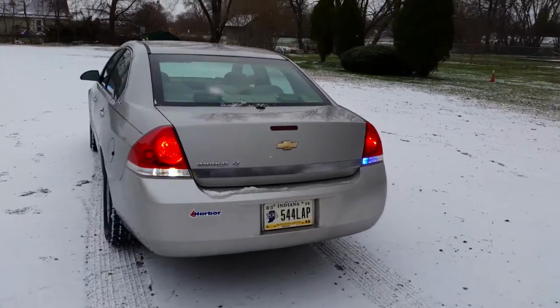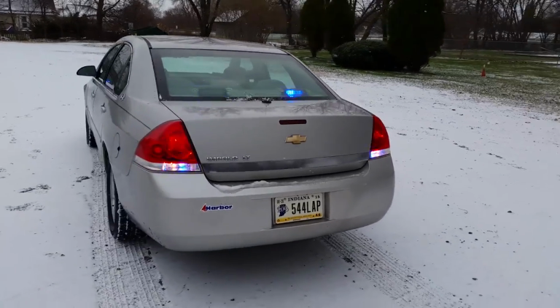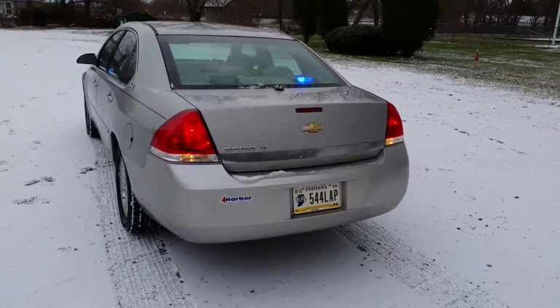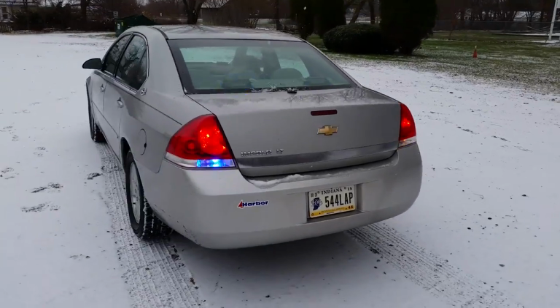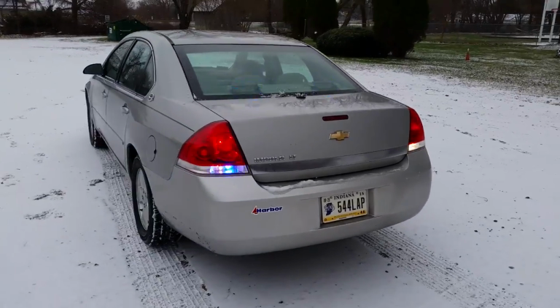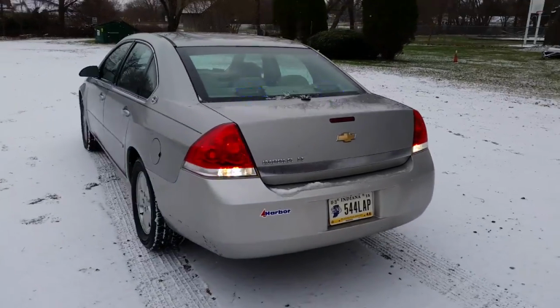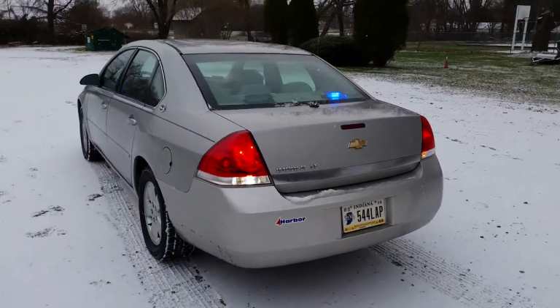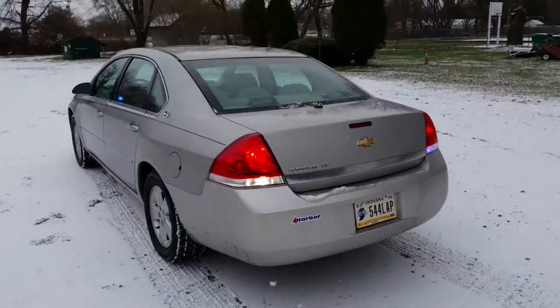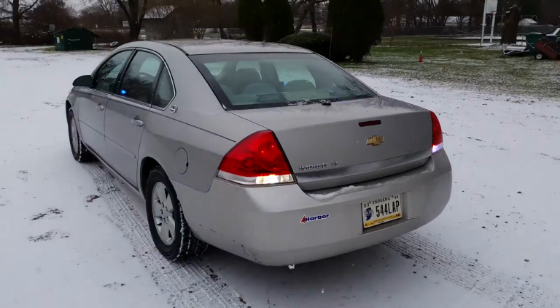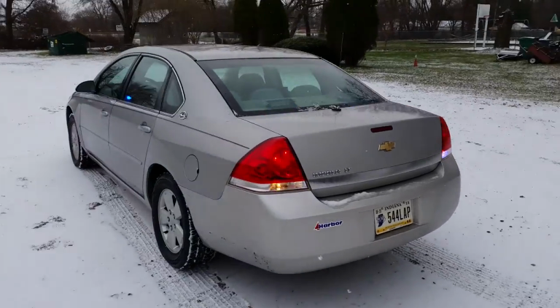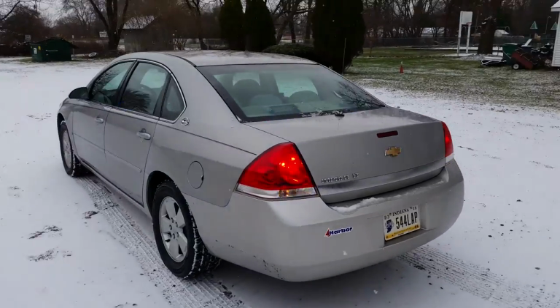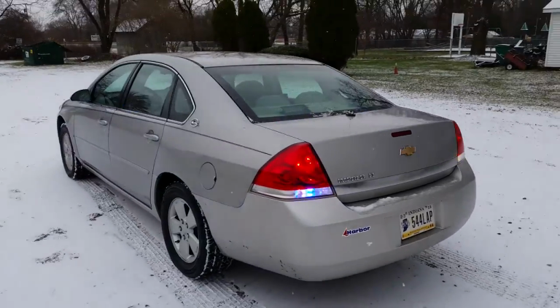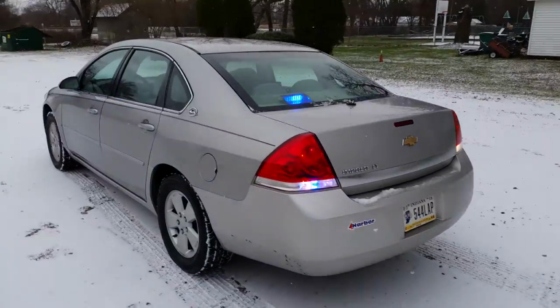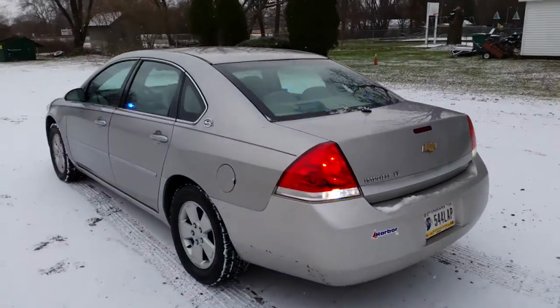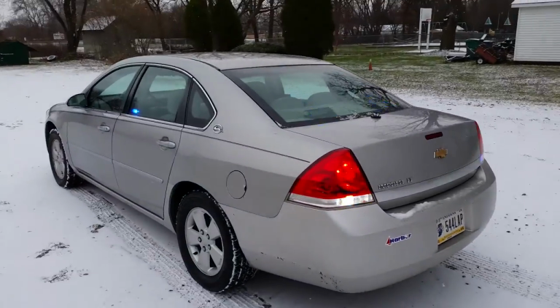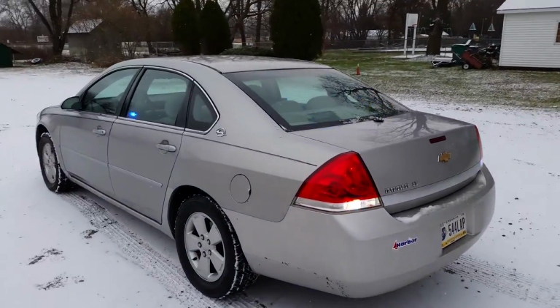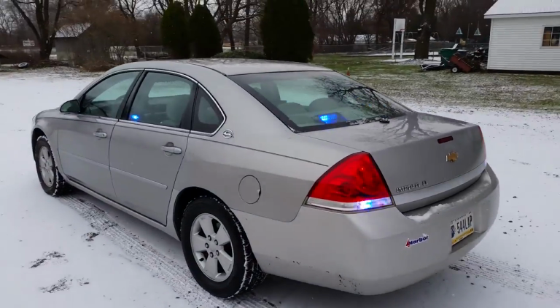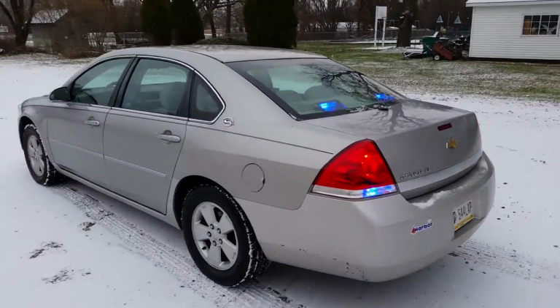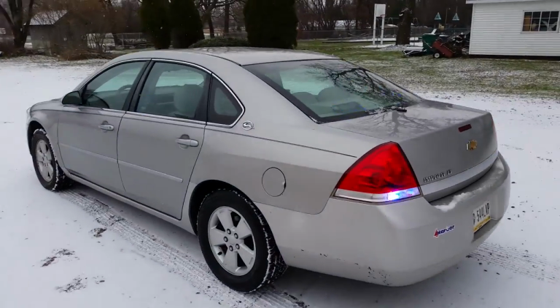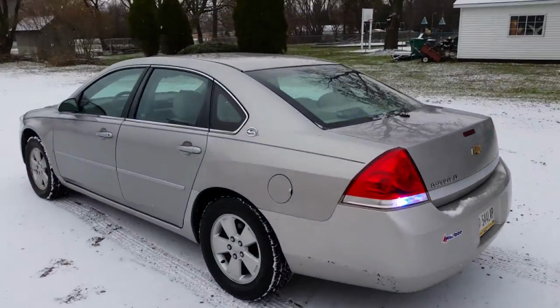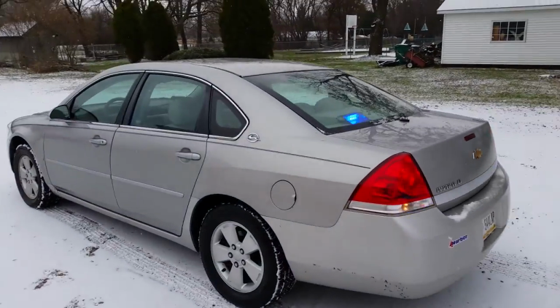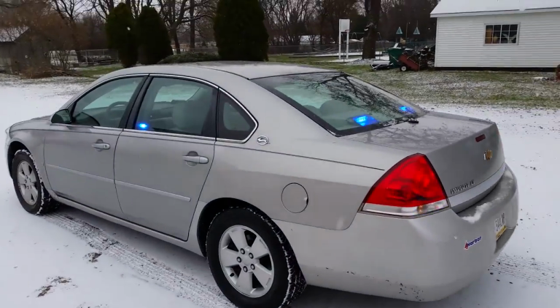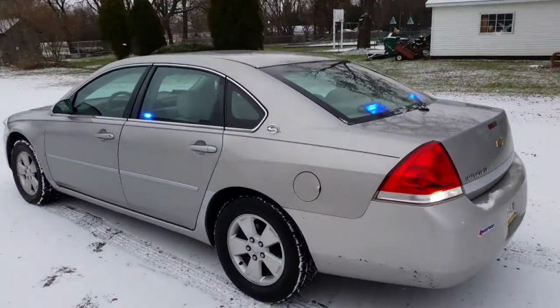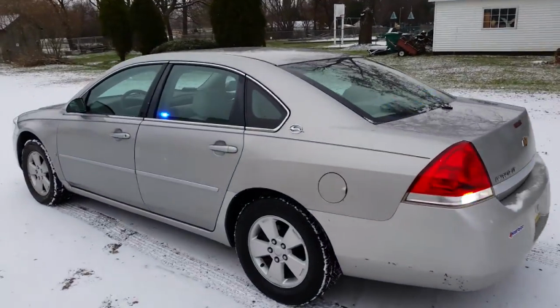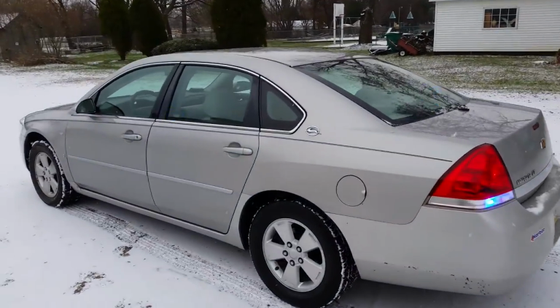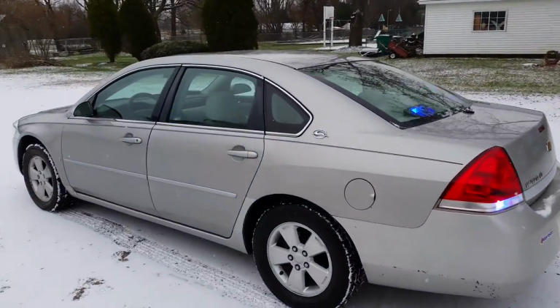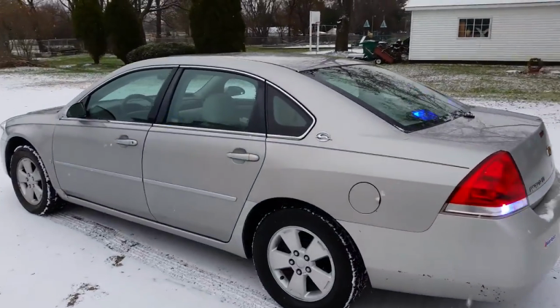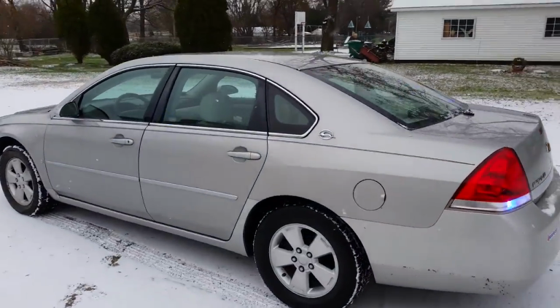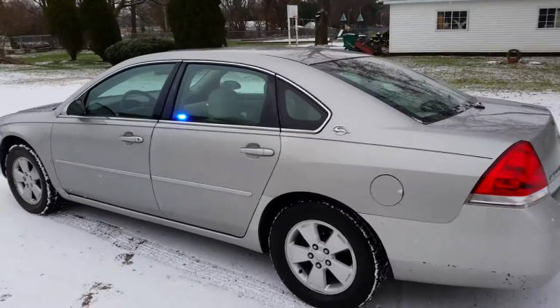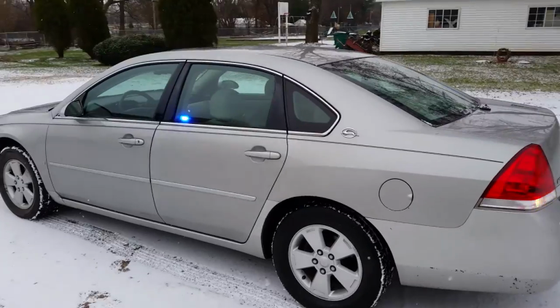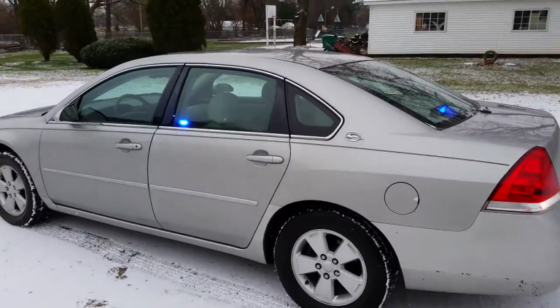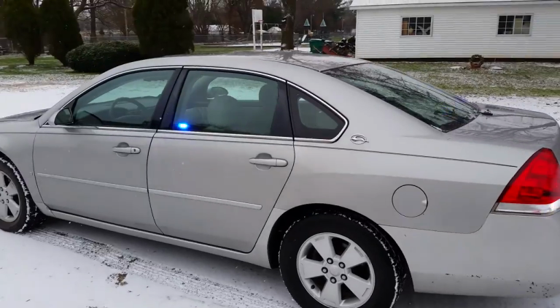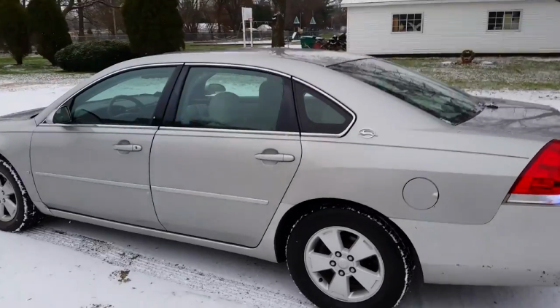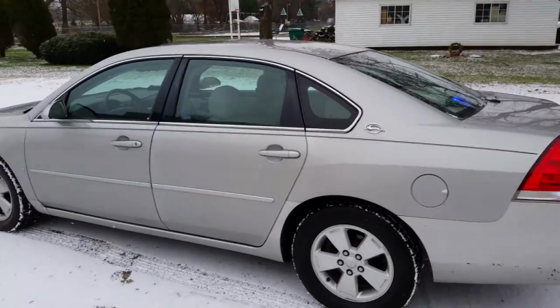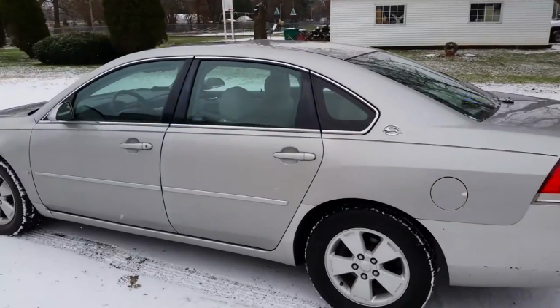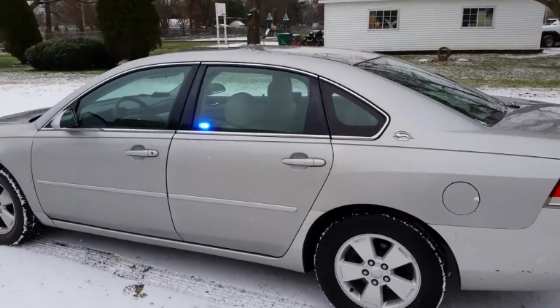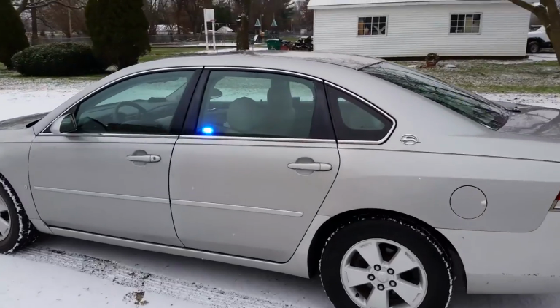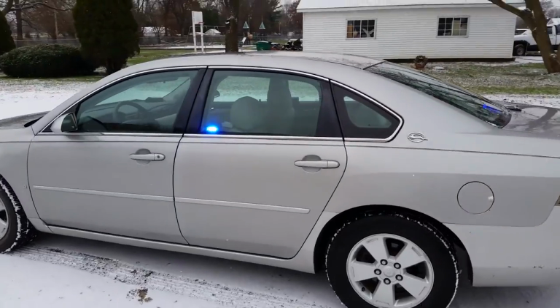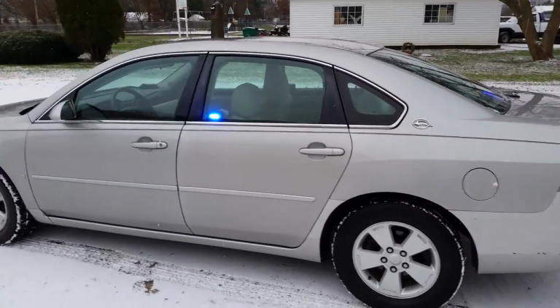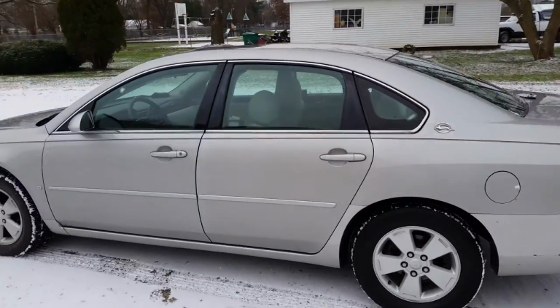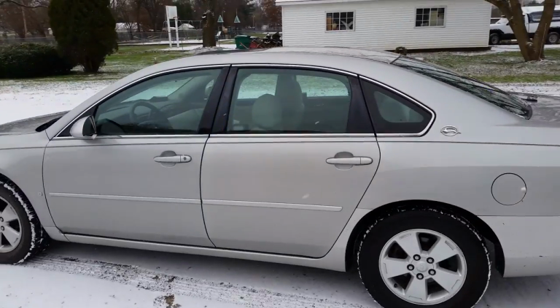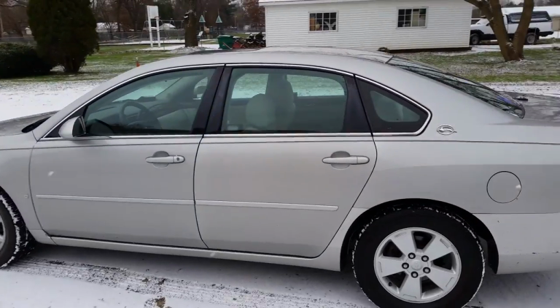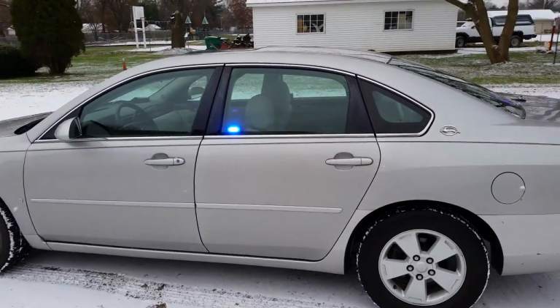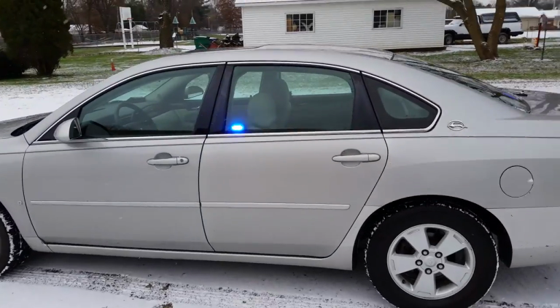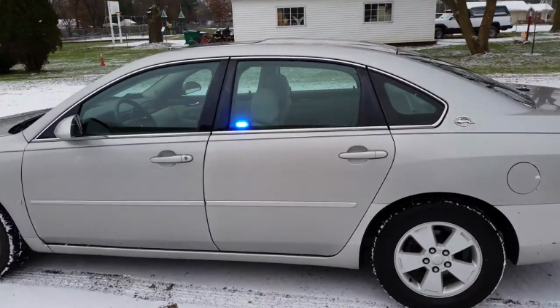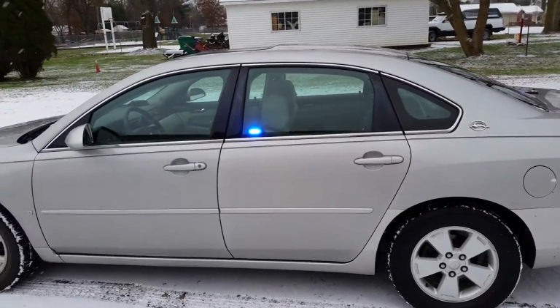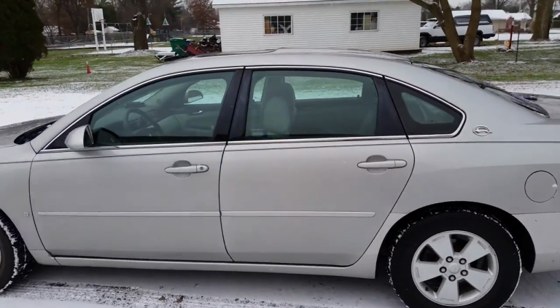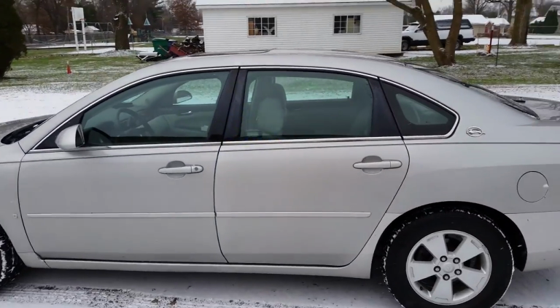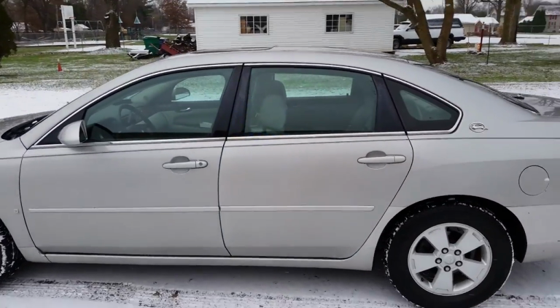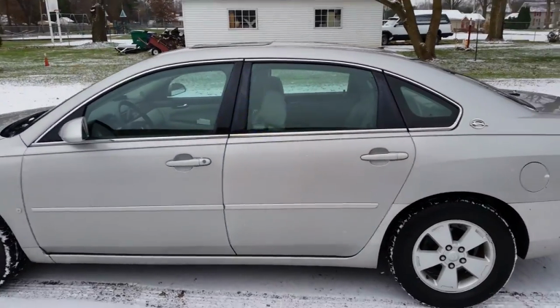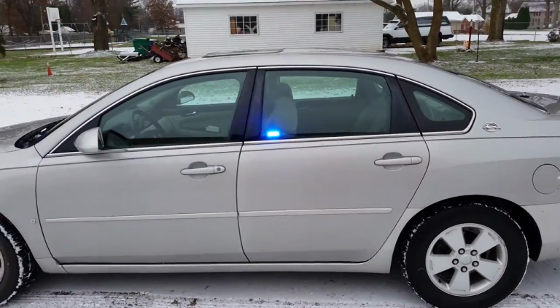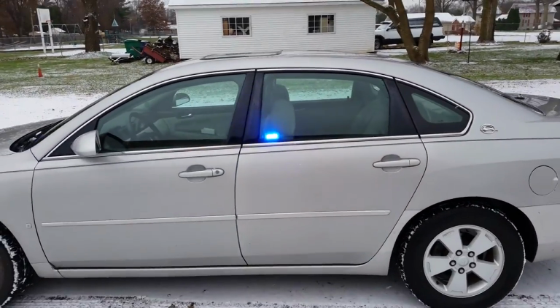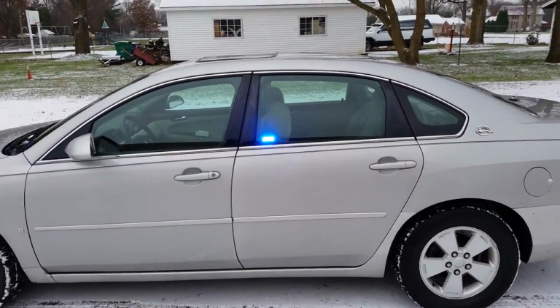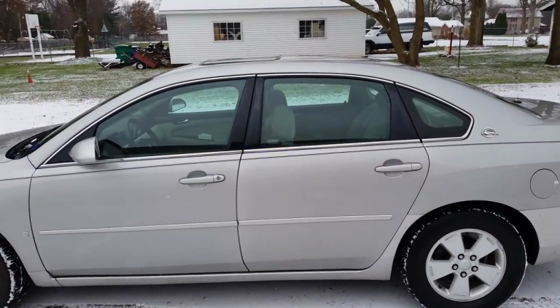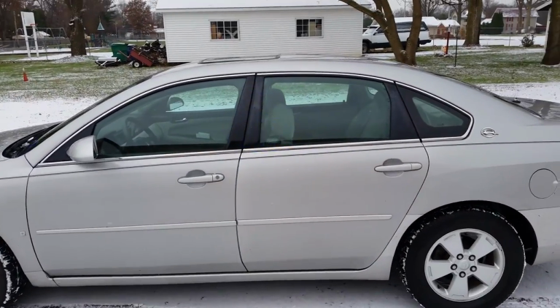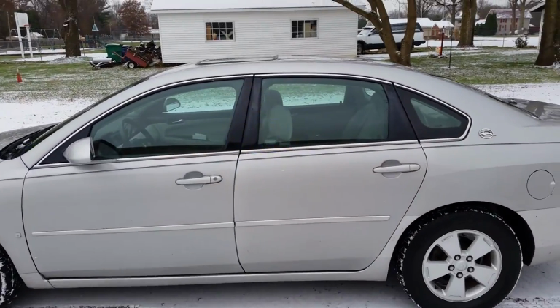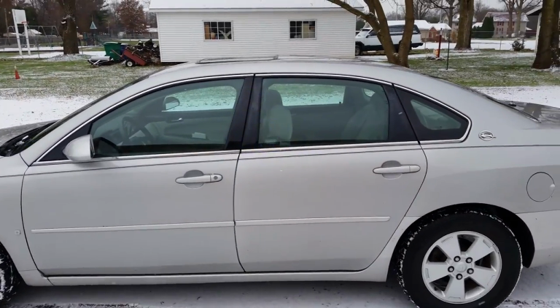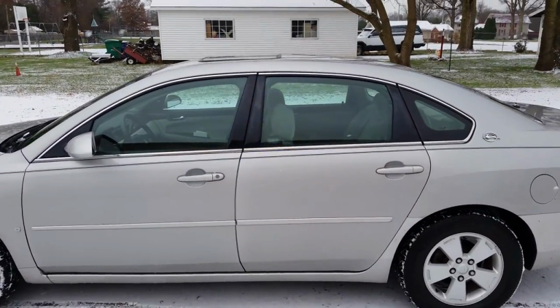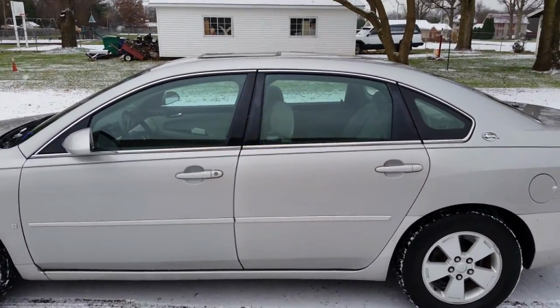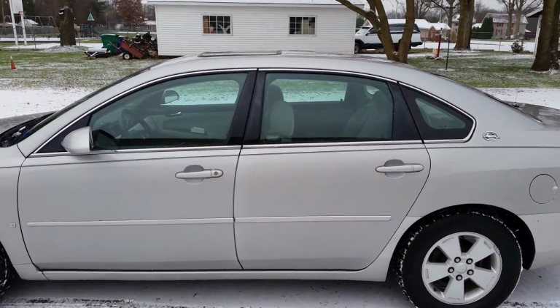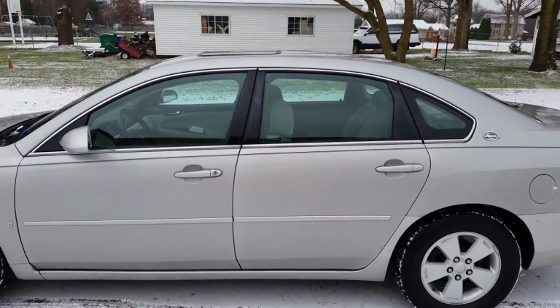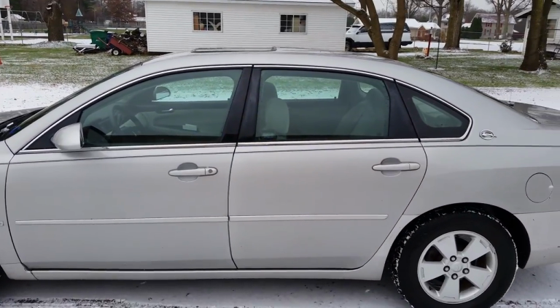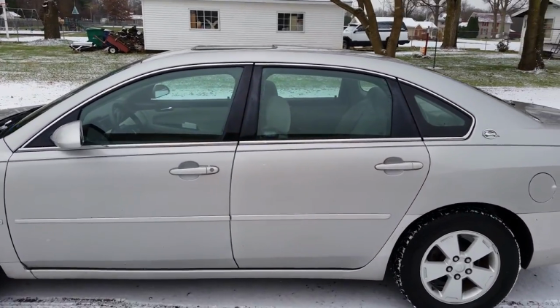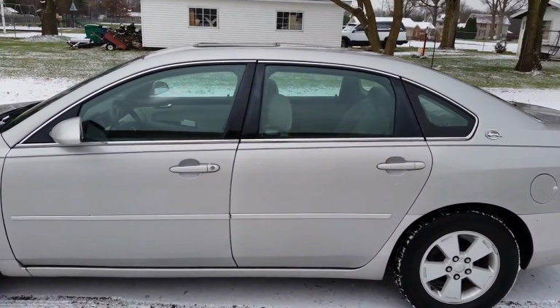I did change the side lights — they were flashing too fast, a lot of guys said, so I put a little braking on them.